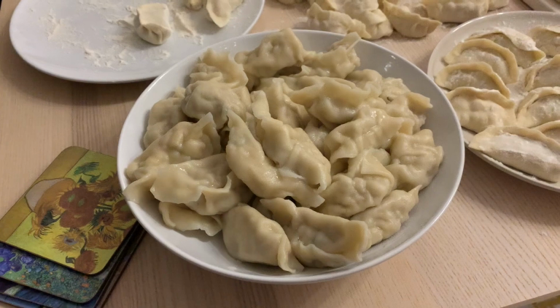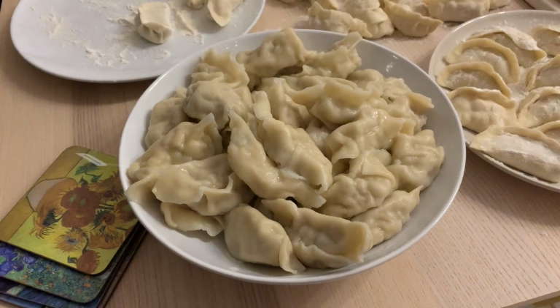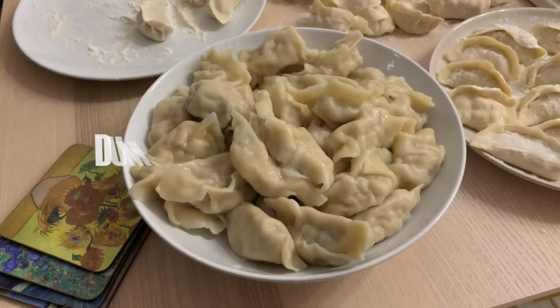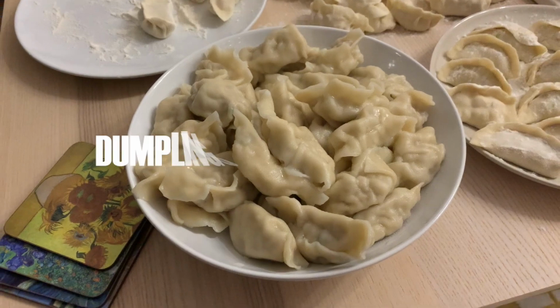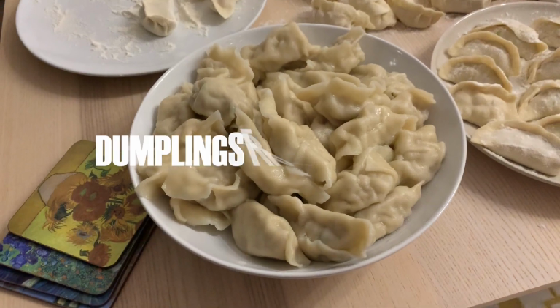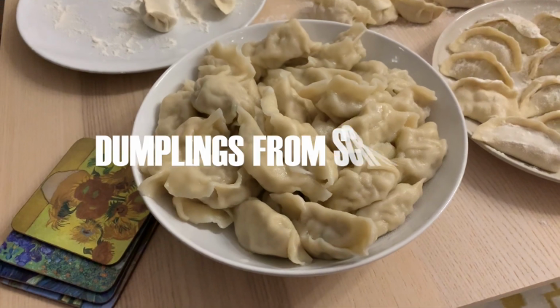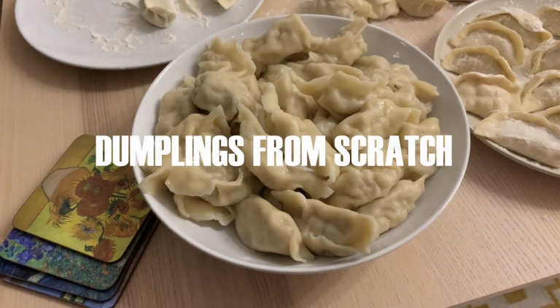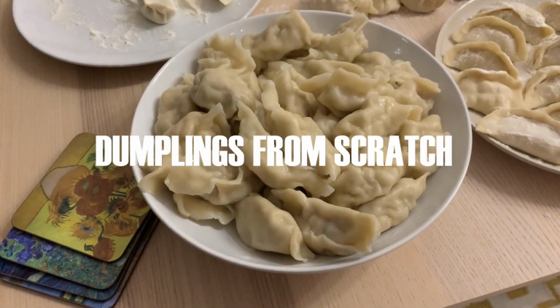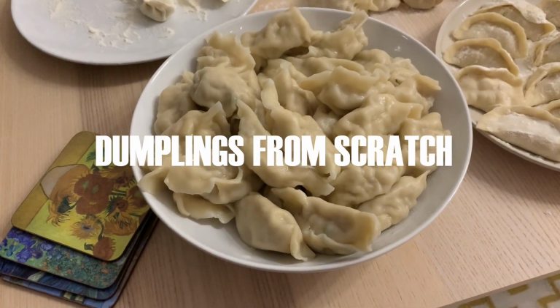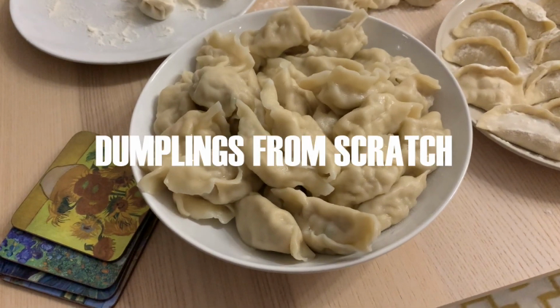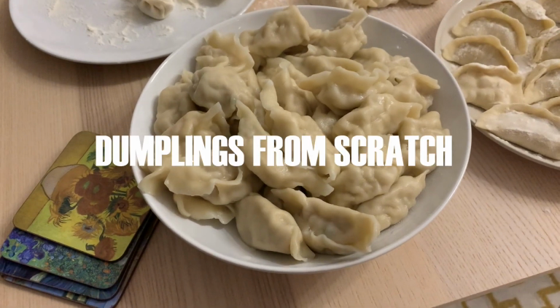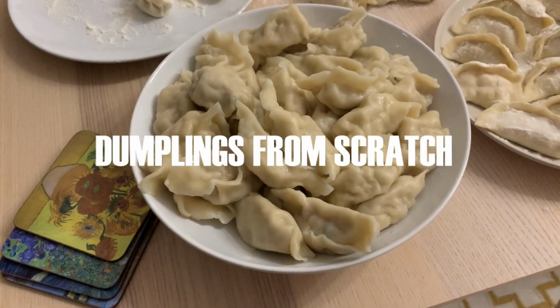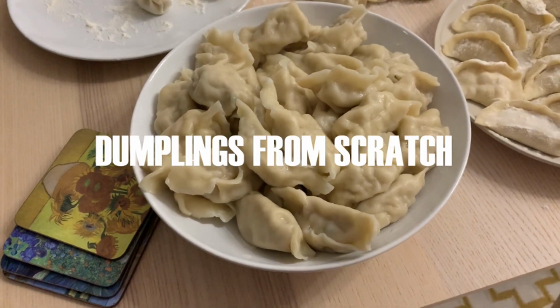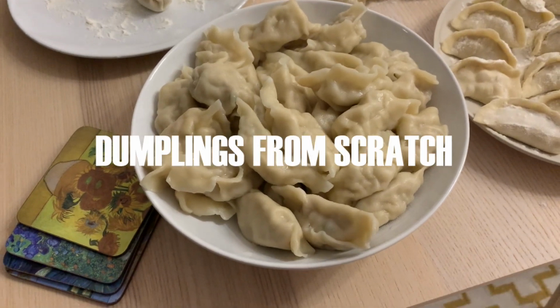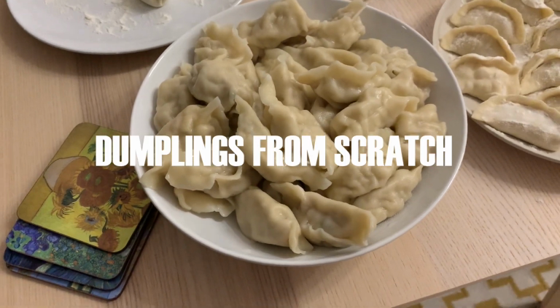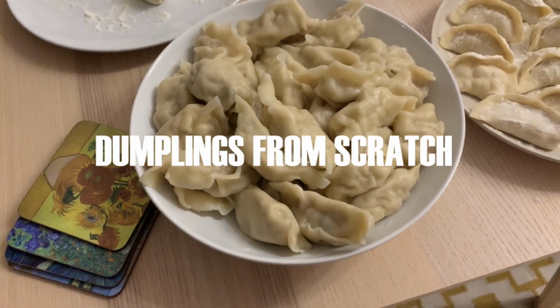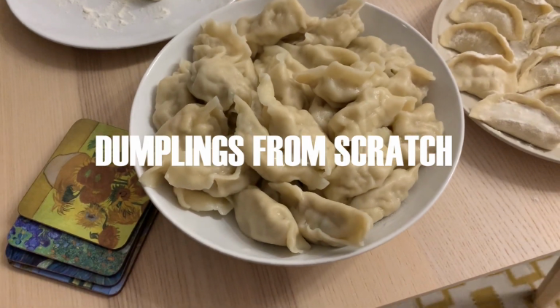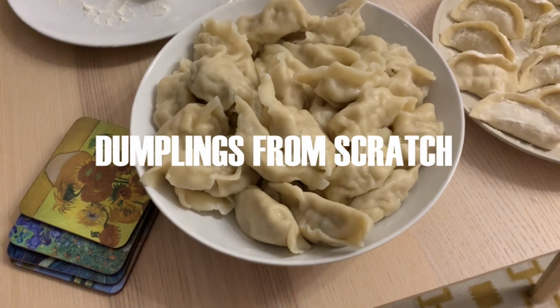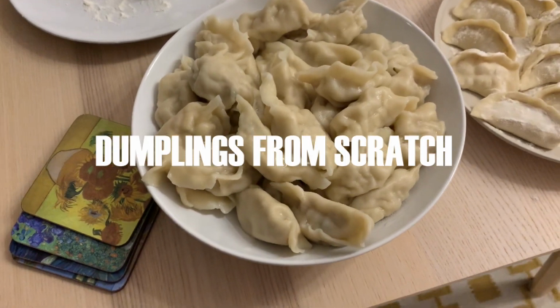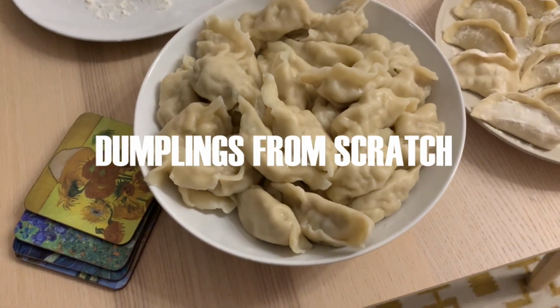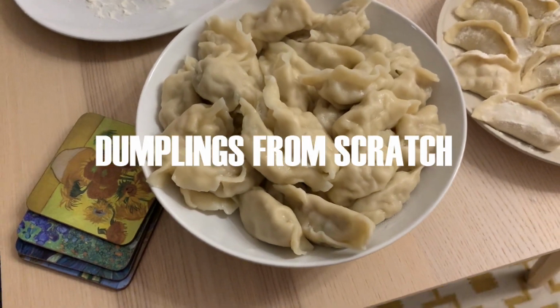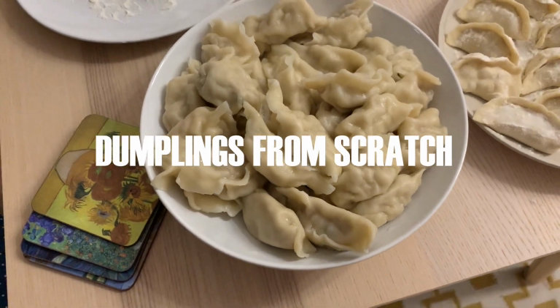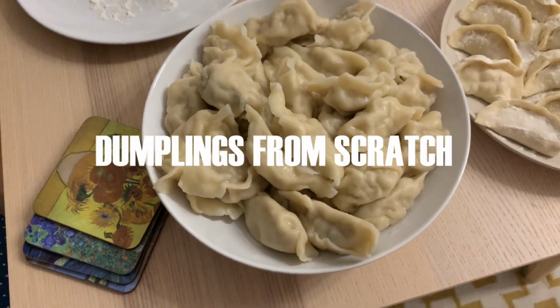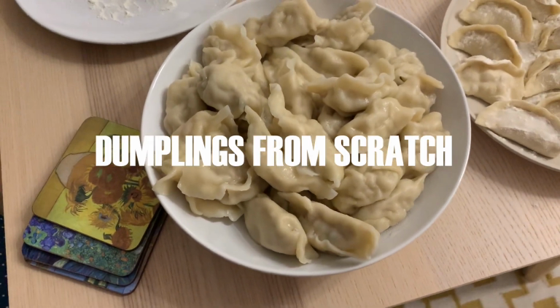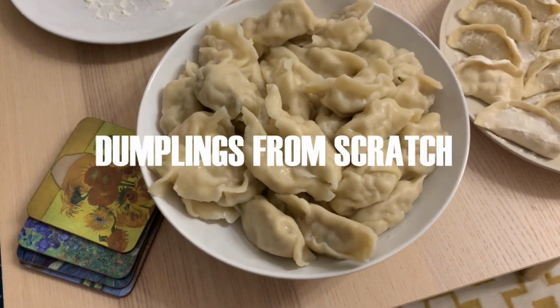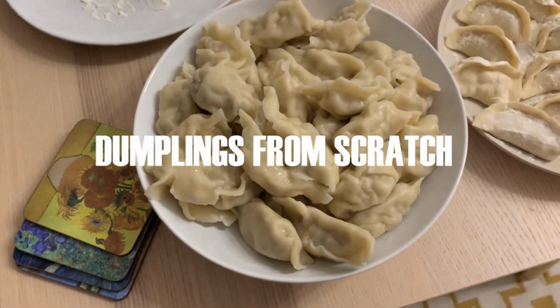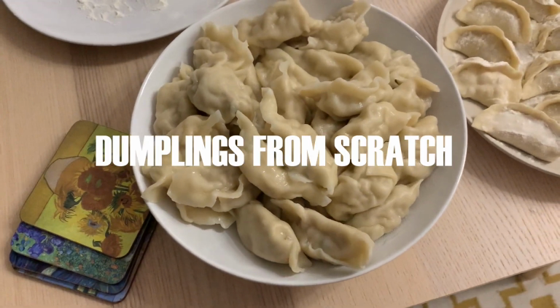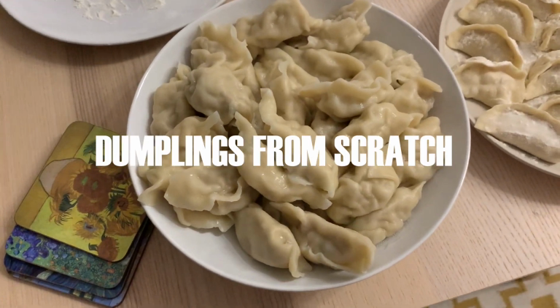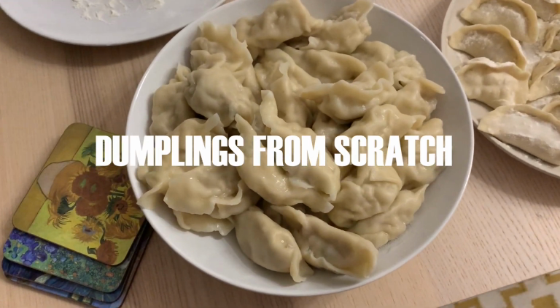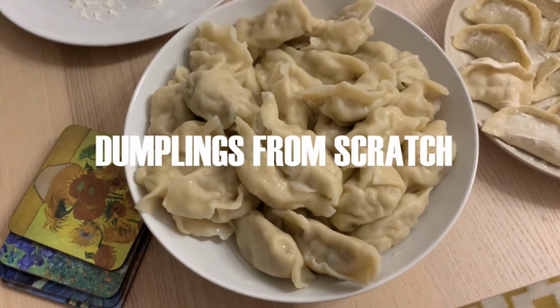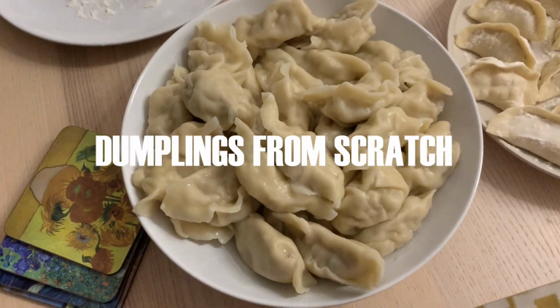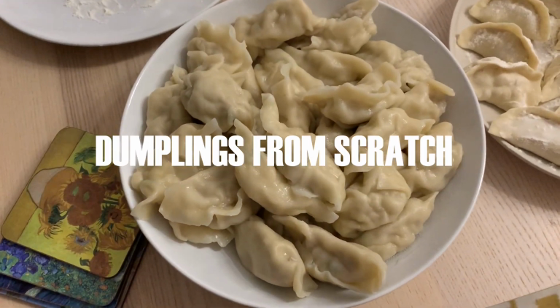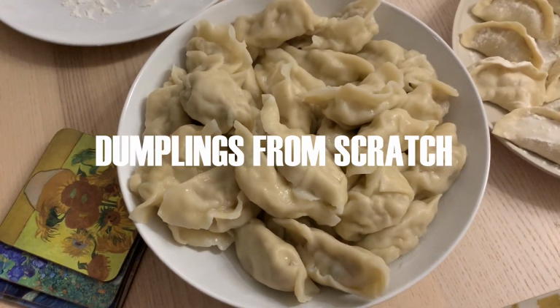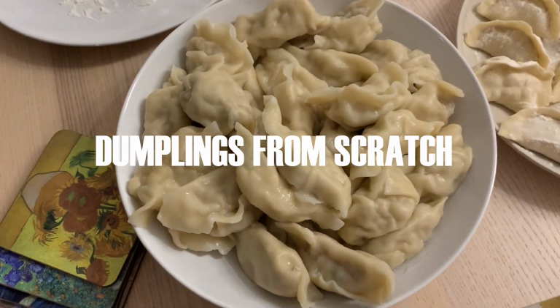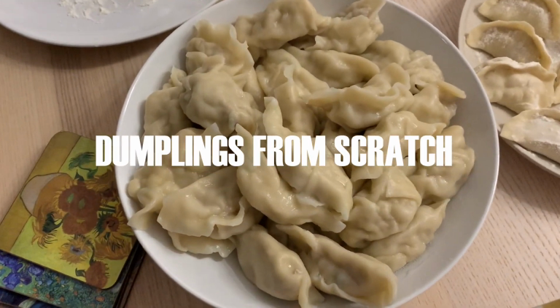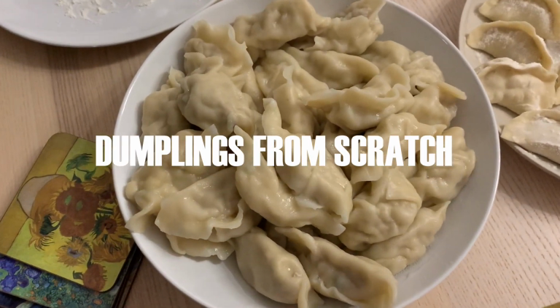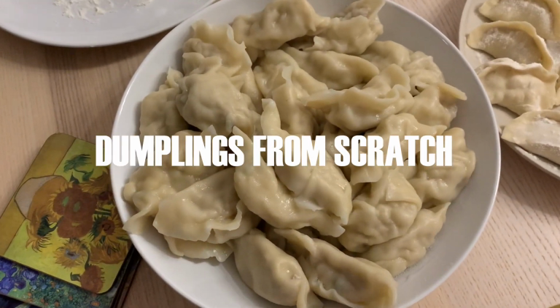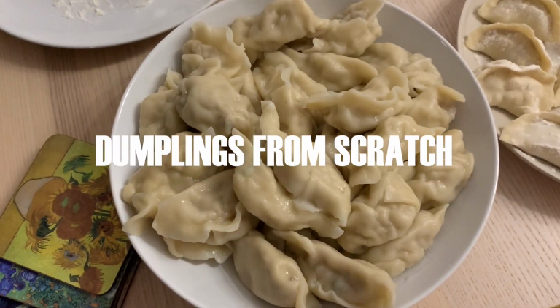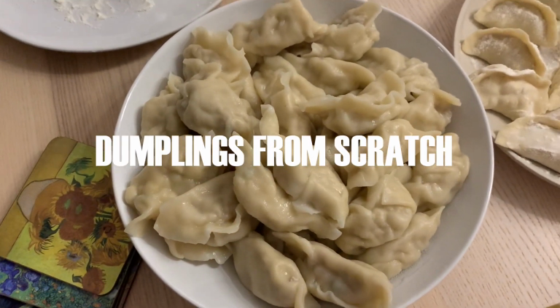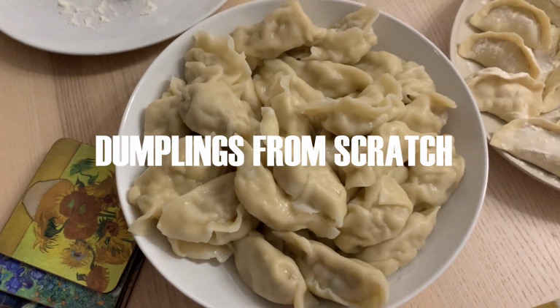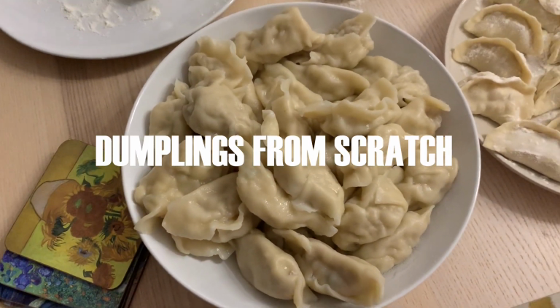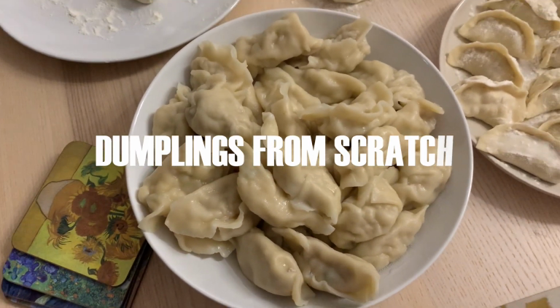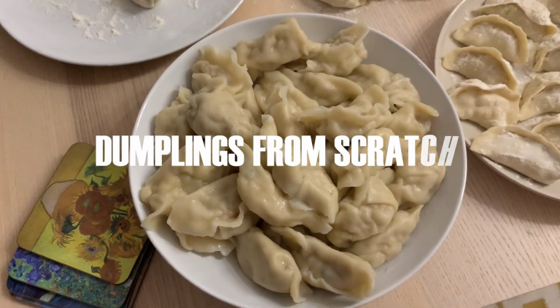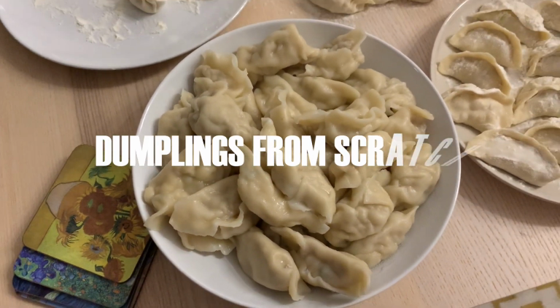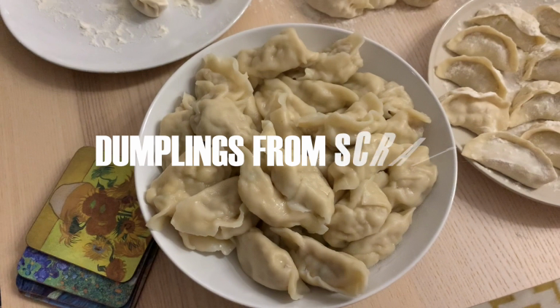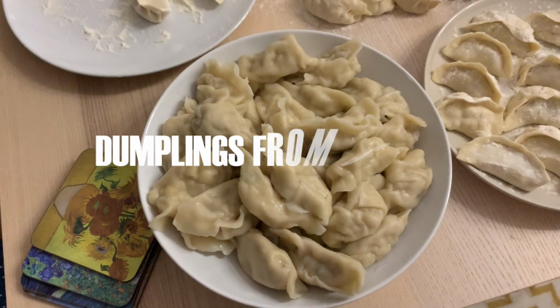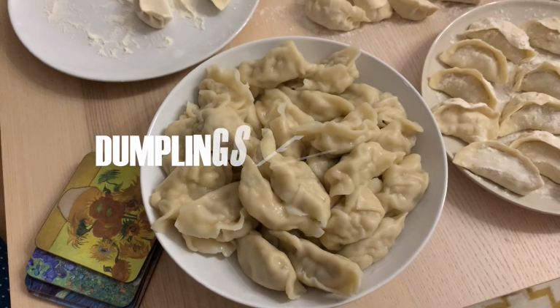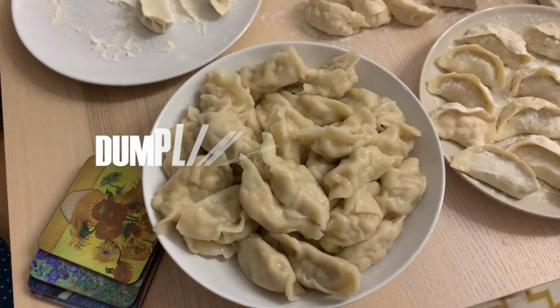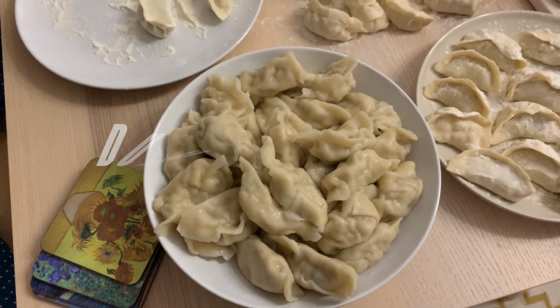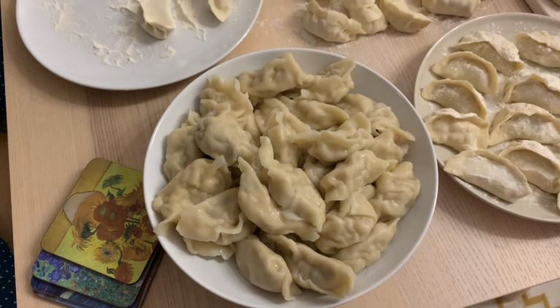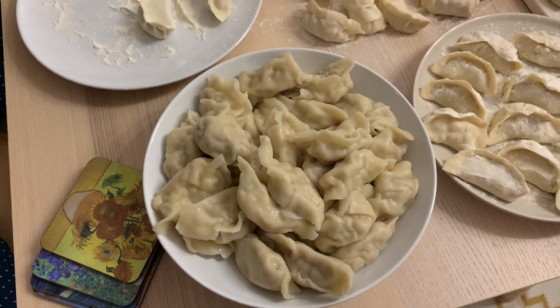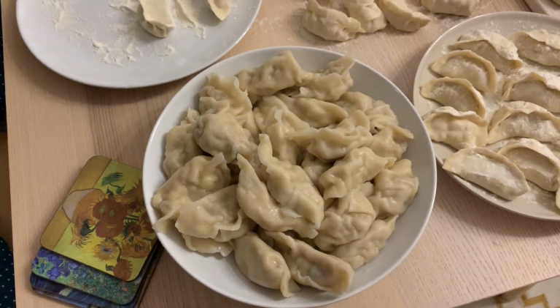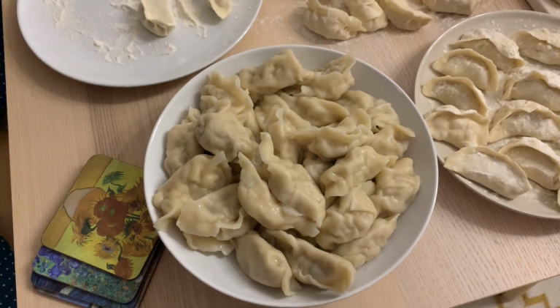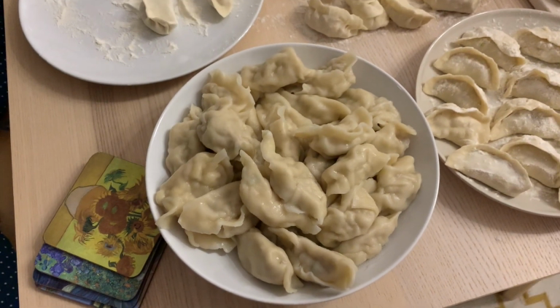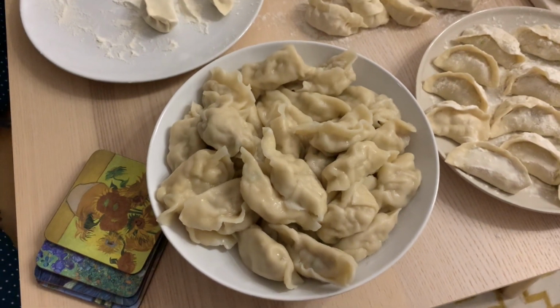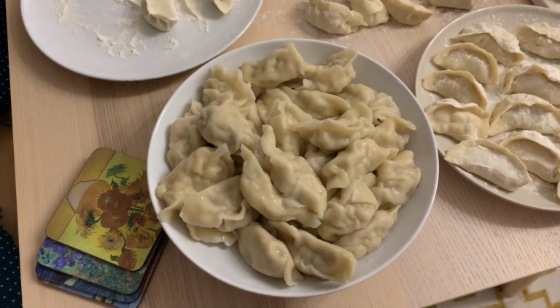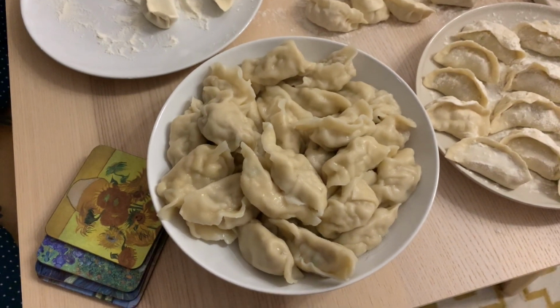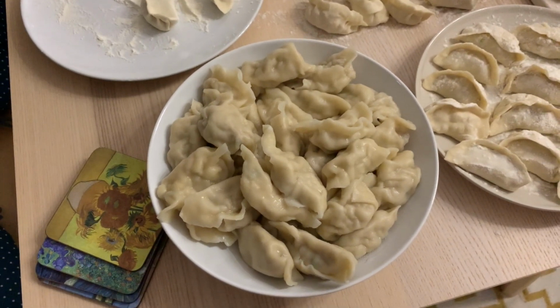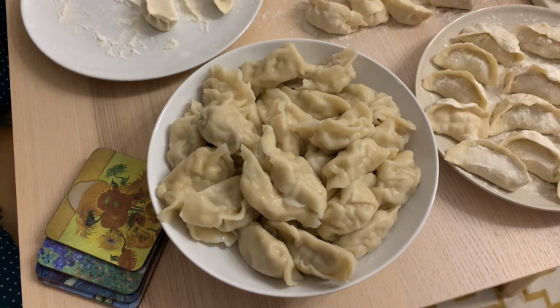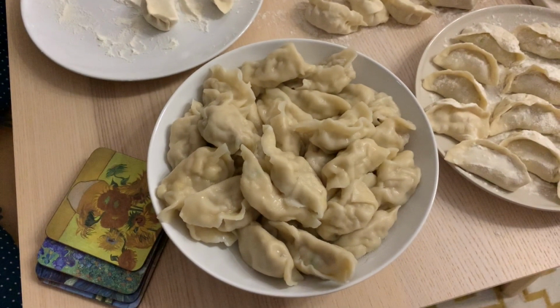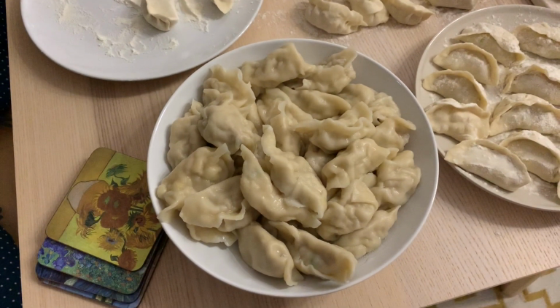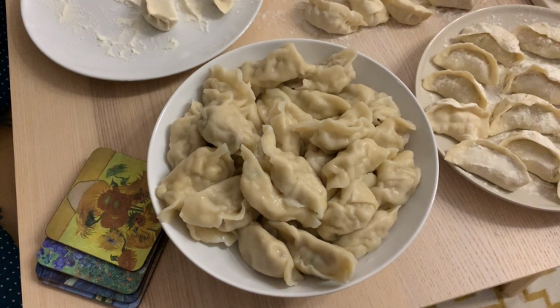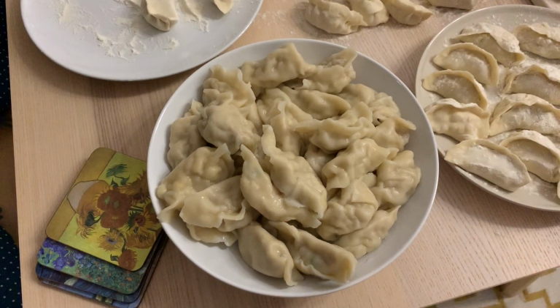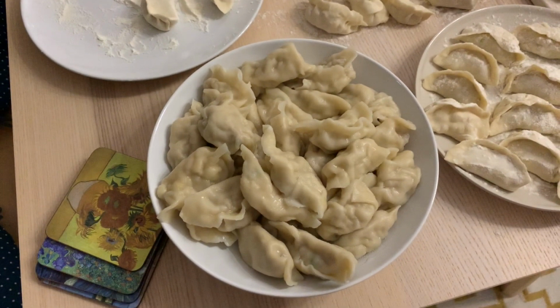Hey everybody, welcome back to my channel. If you're new here, consider subscribing. Today we're going to learn how to make dumplings from scratch, so let's get started.